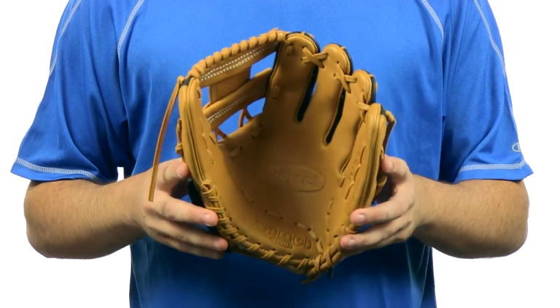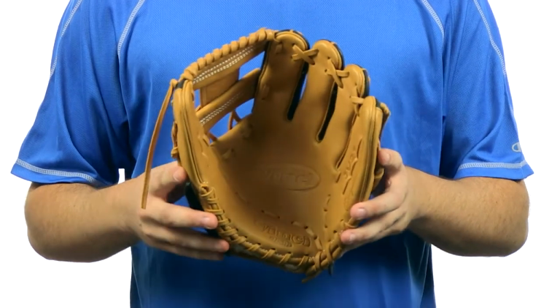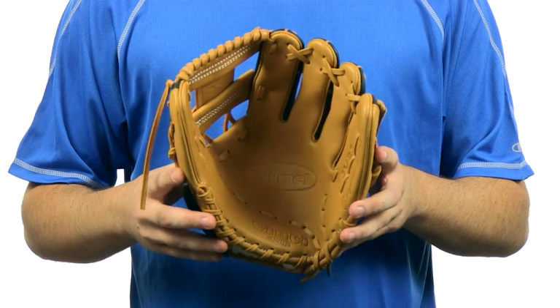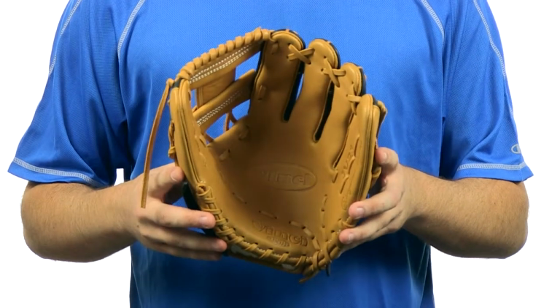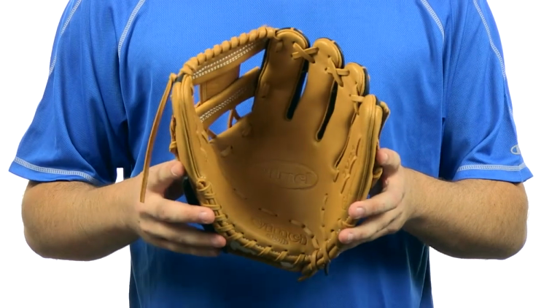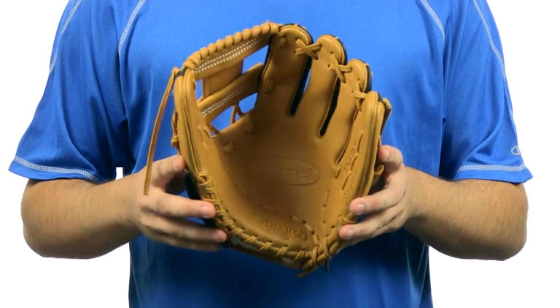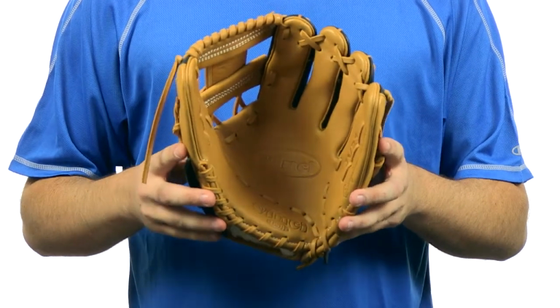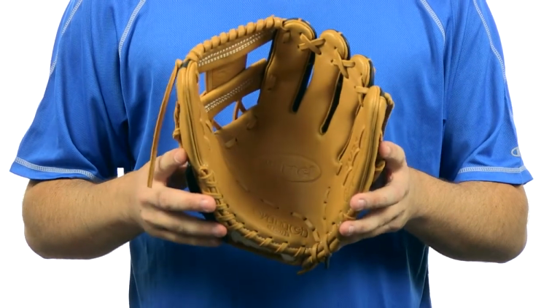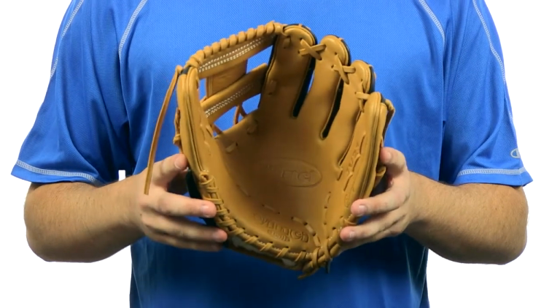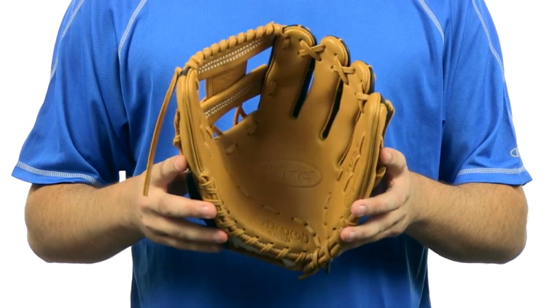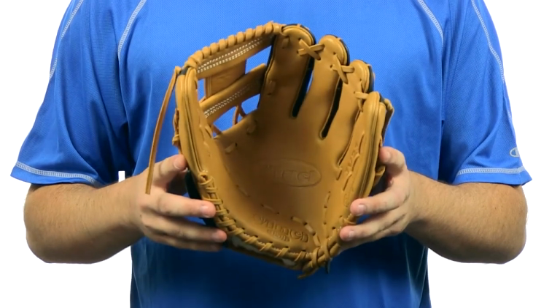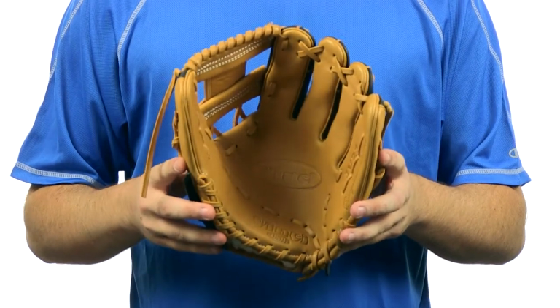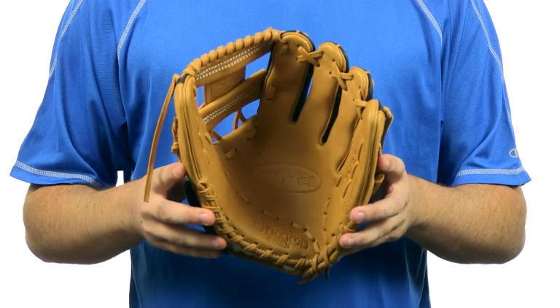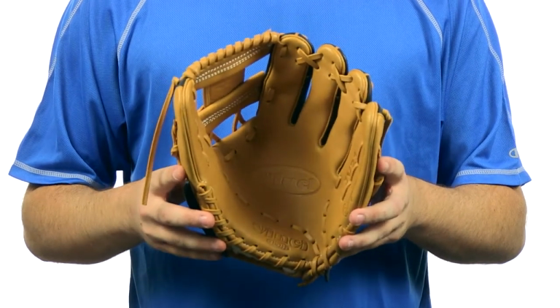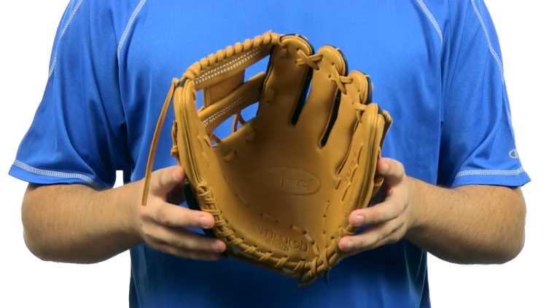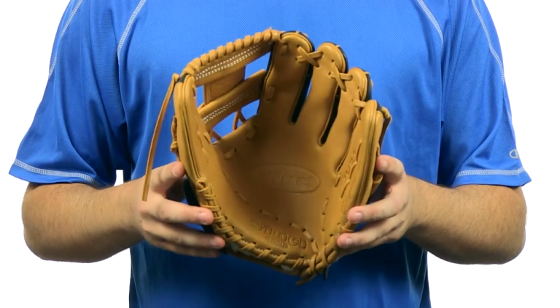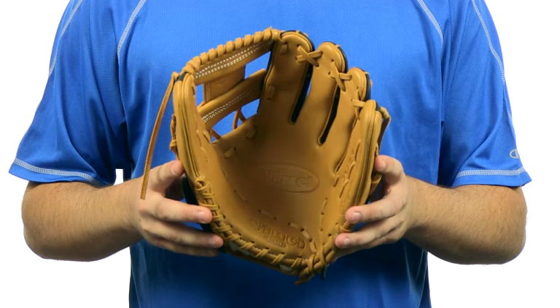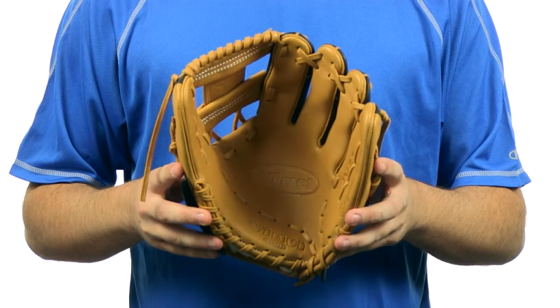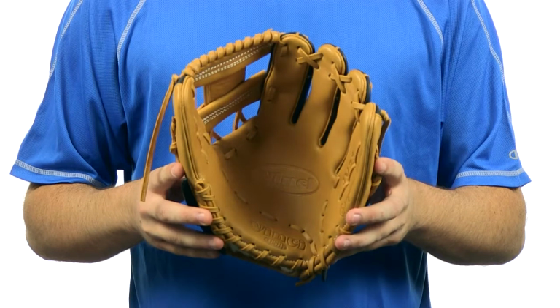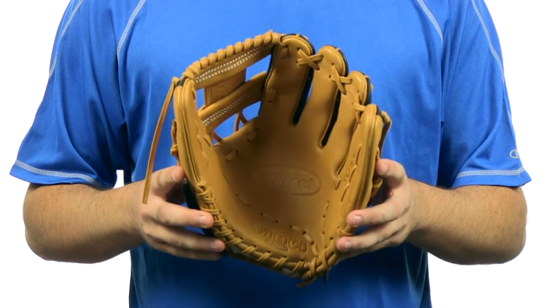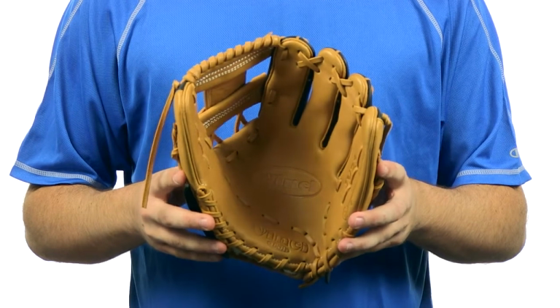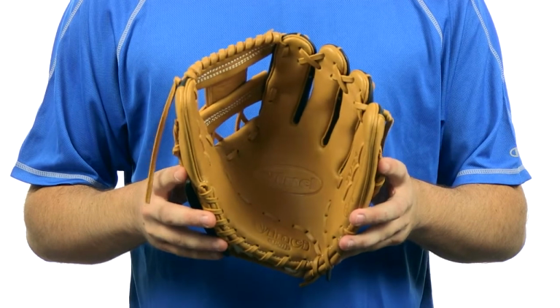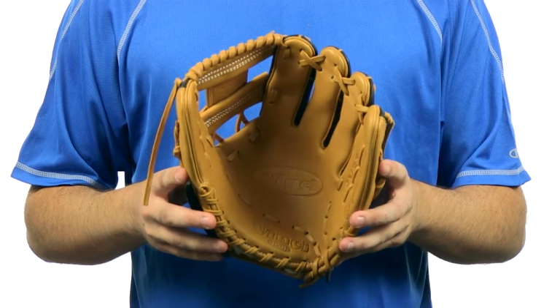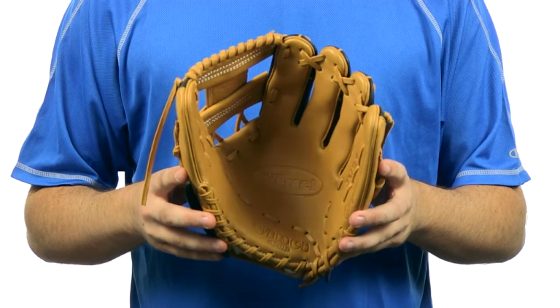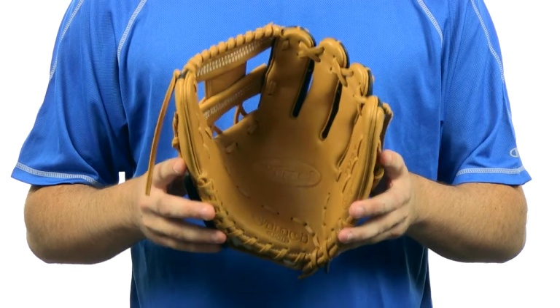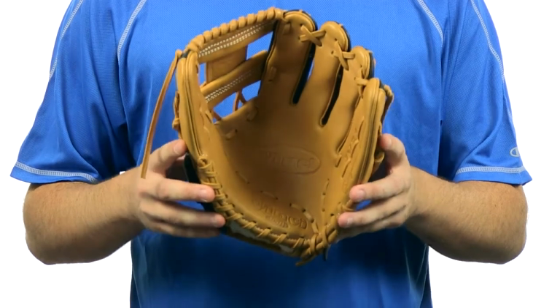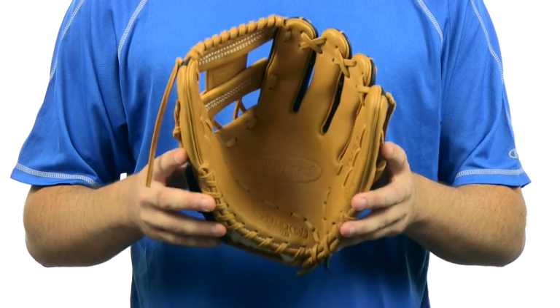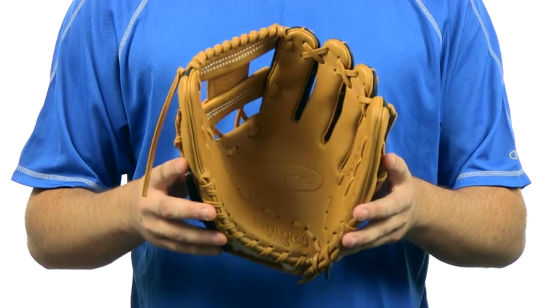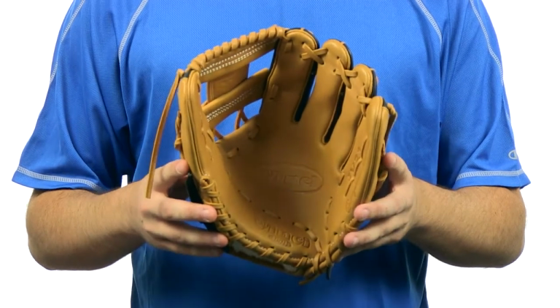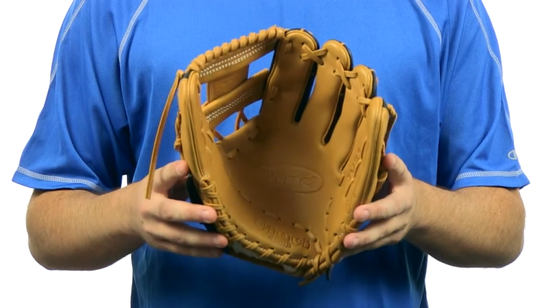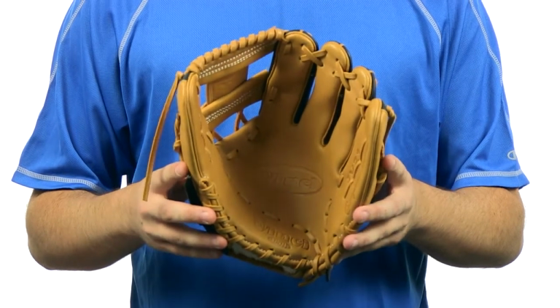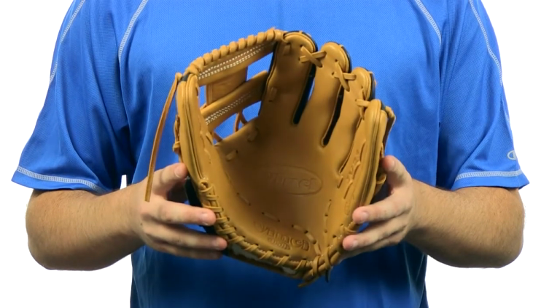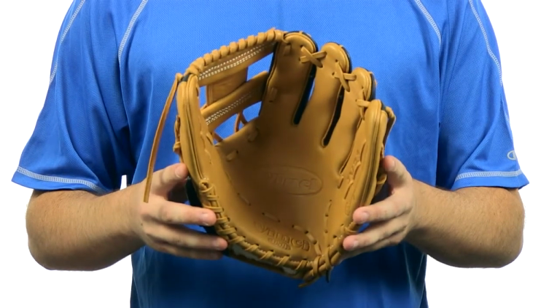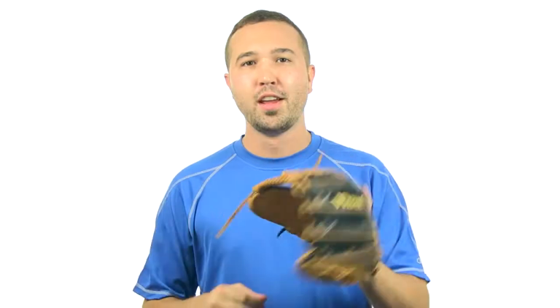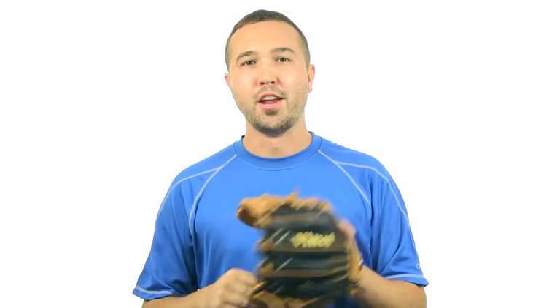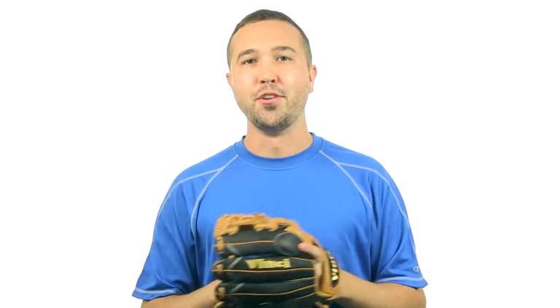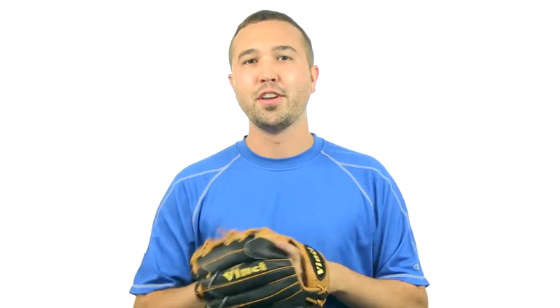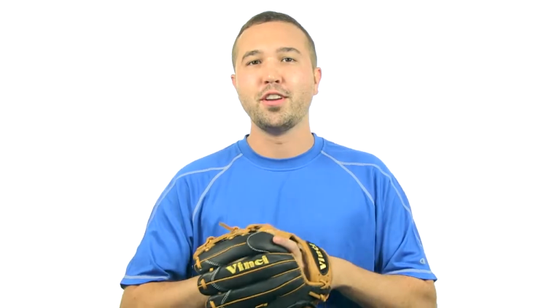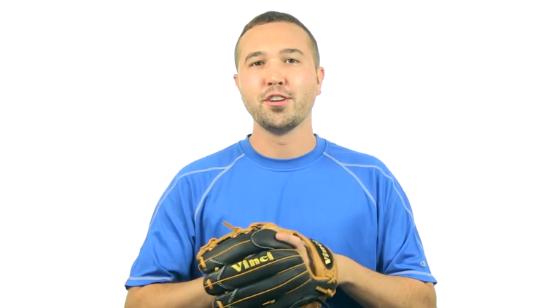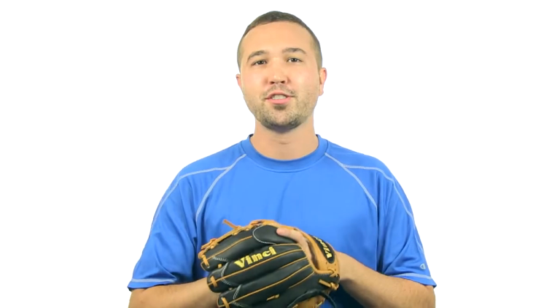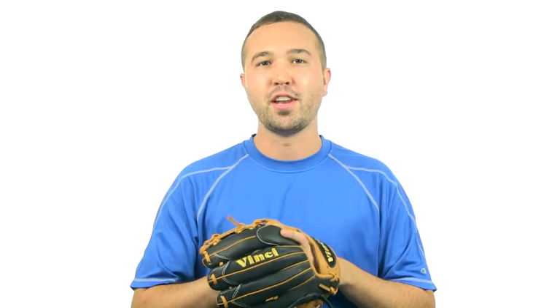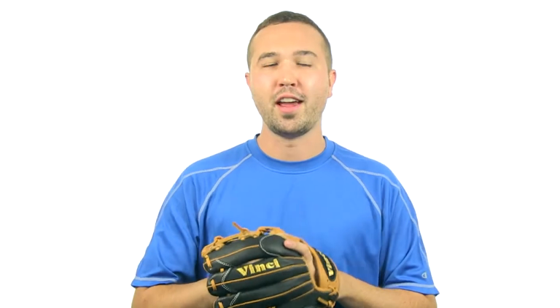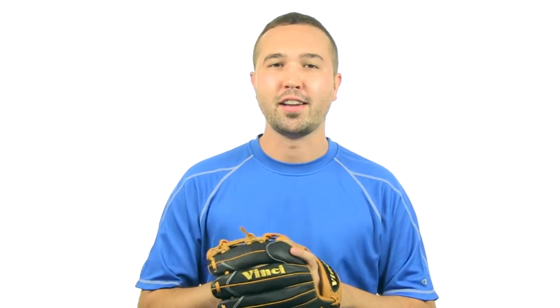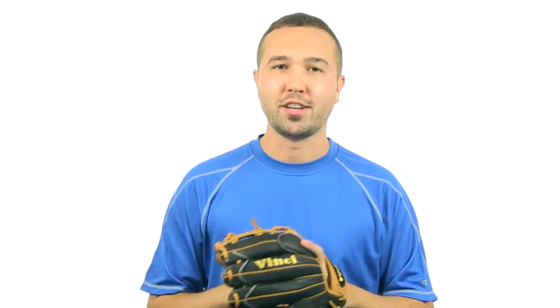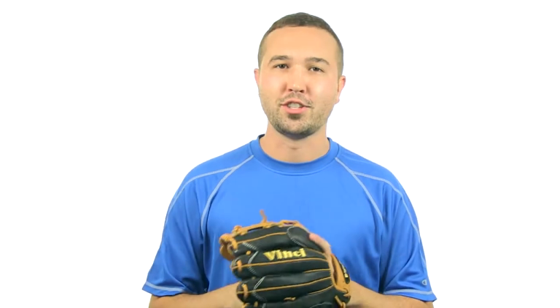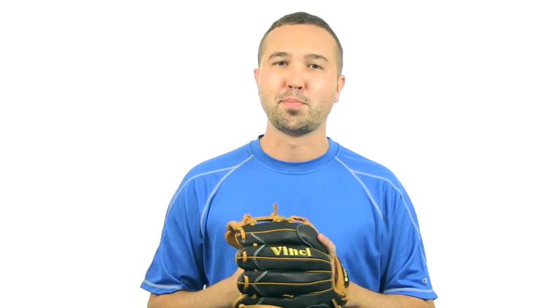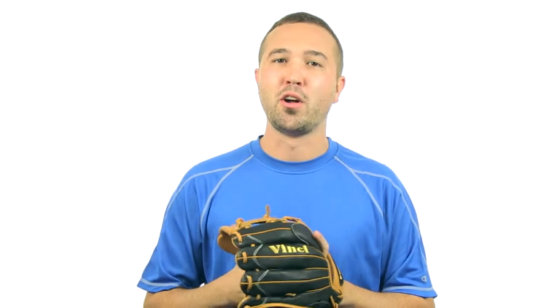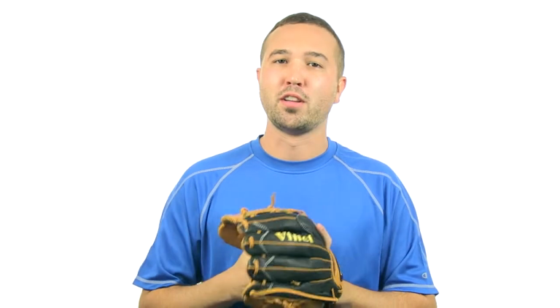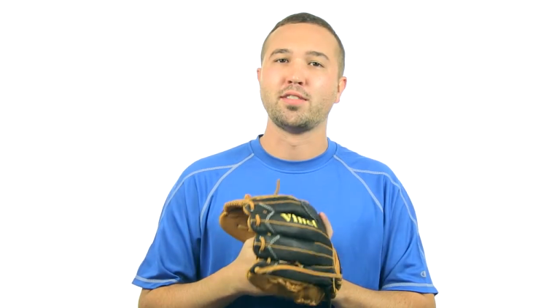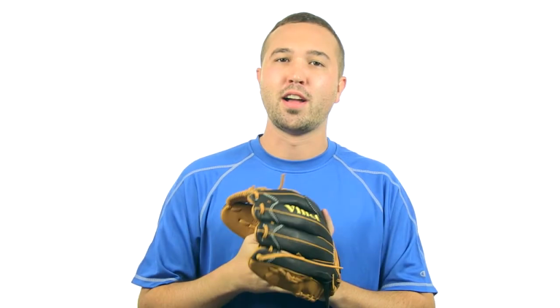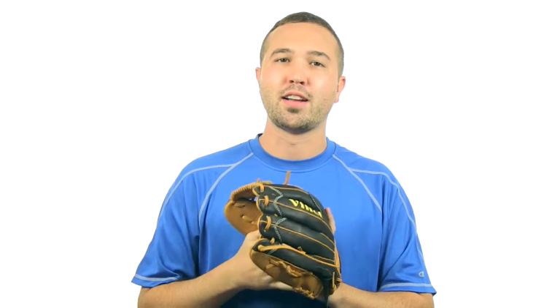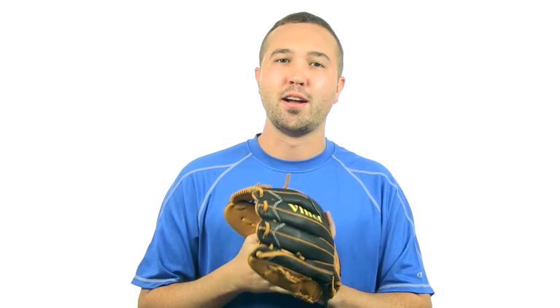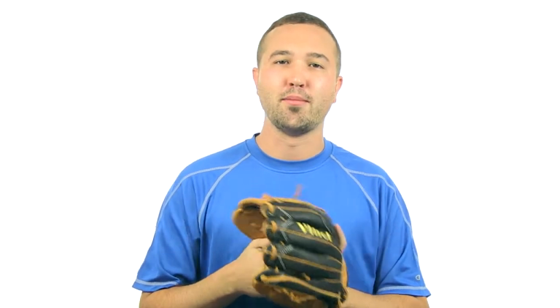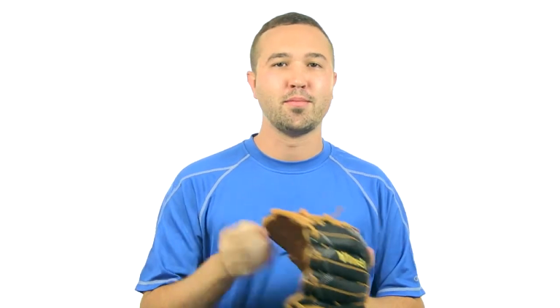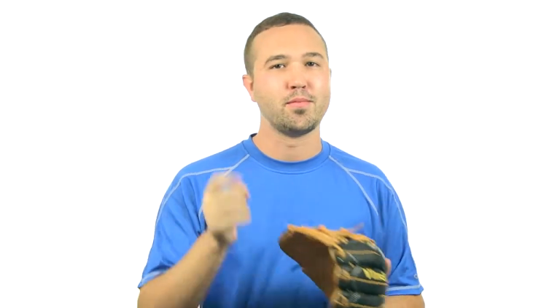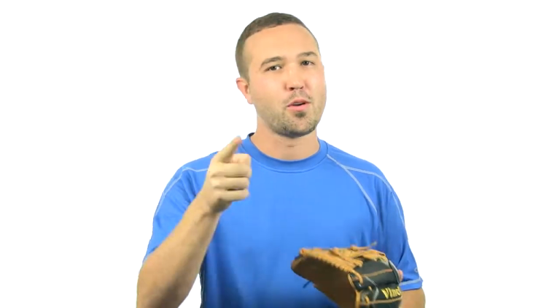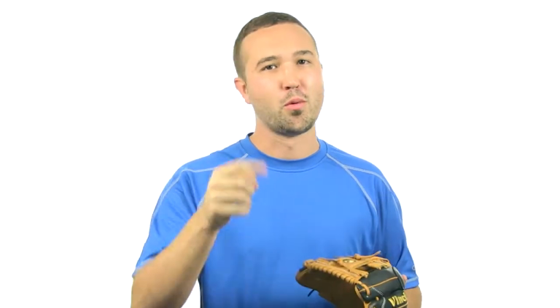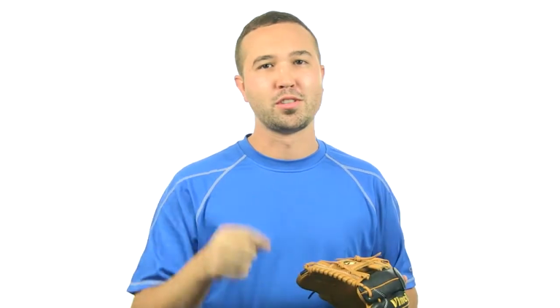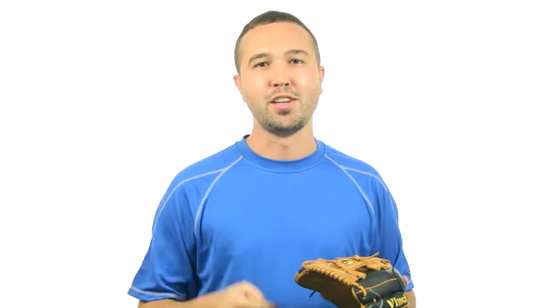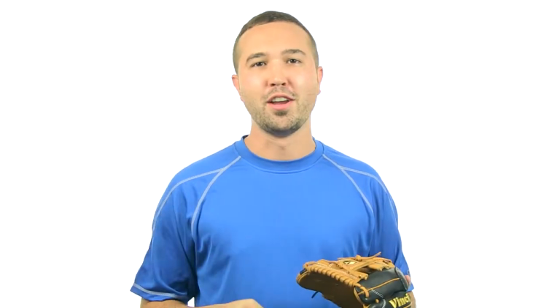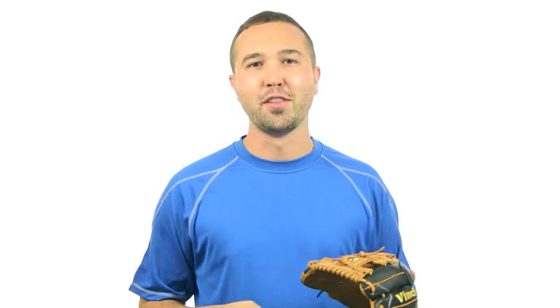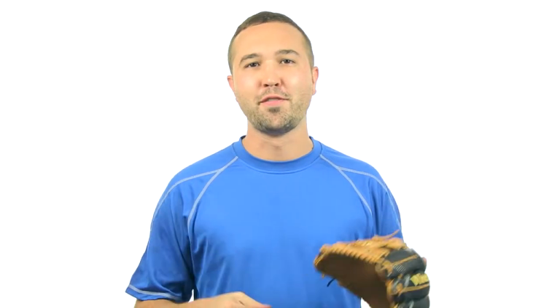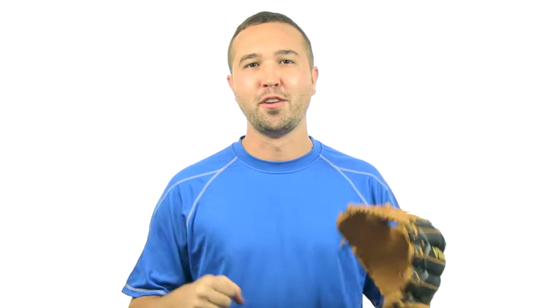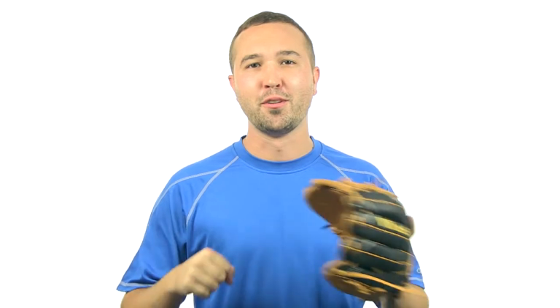This glove is going to come with a 100 day money back guarantee and of course free shipping. You can get yours today at JustBallGloves.com. We'll see you on the field.